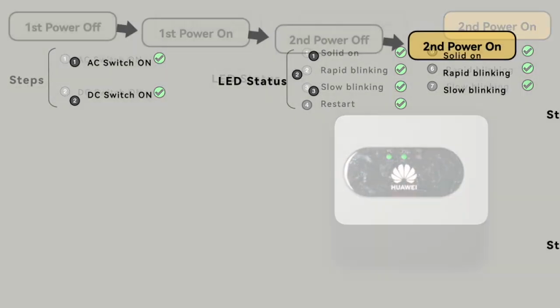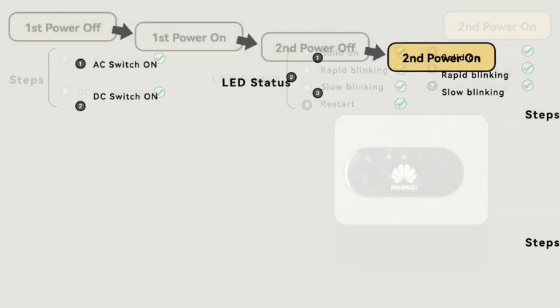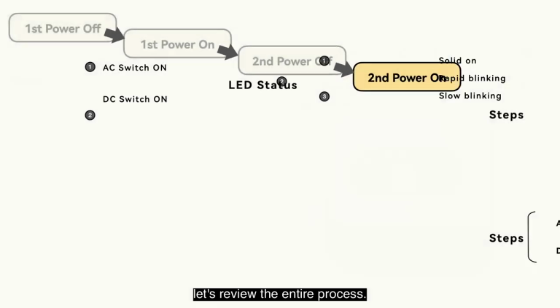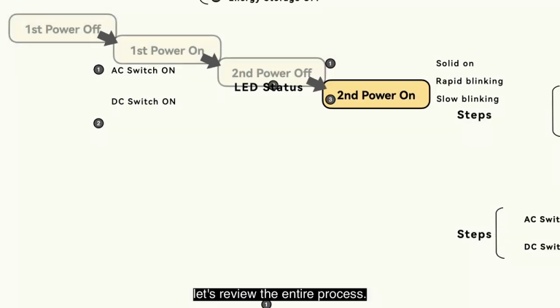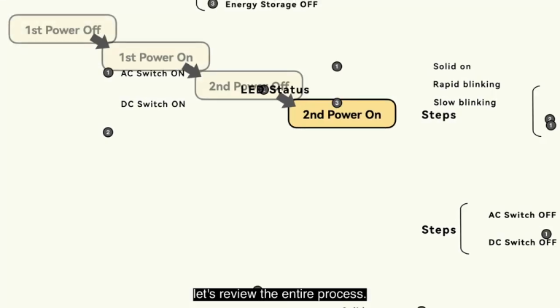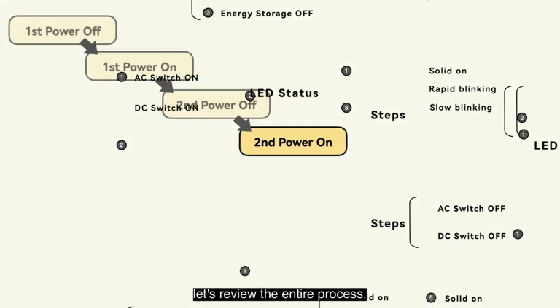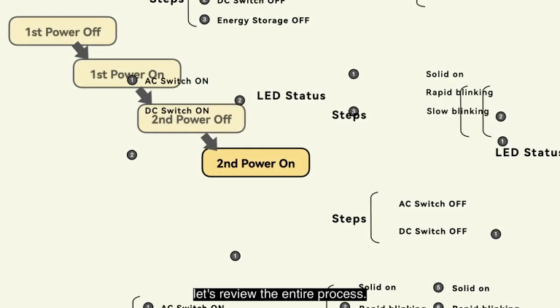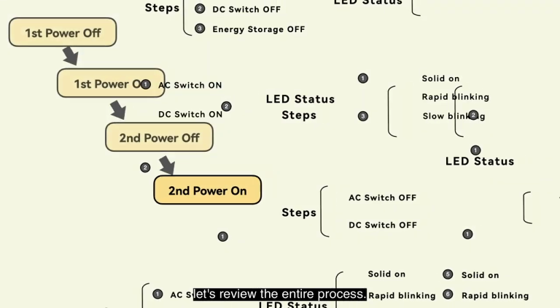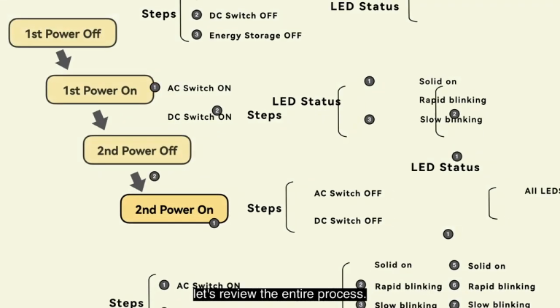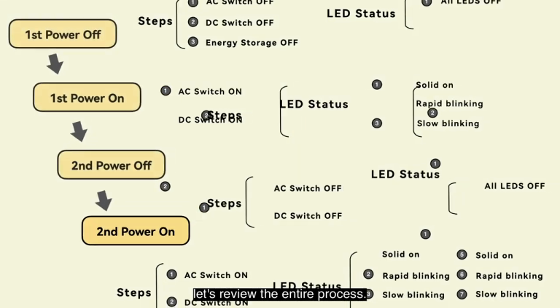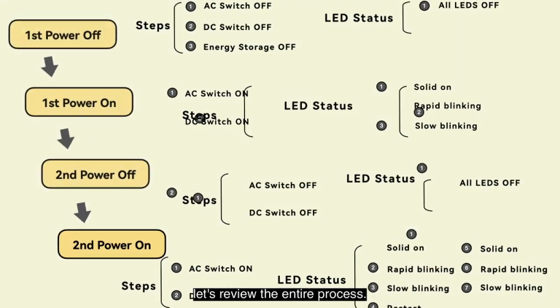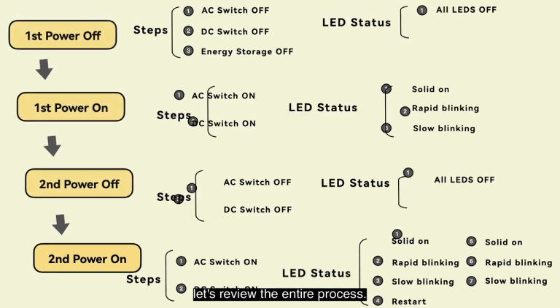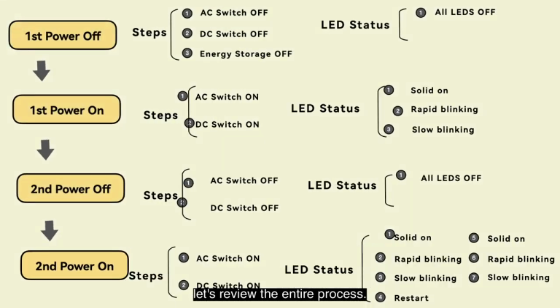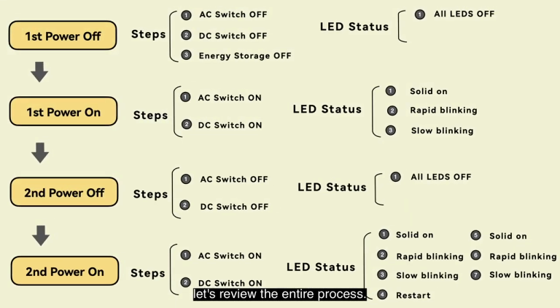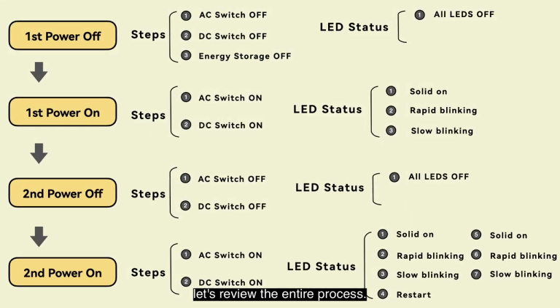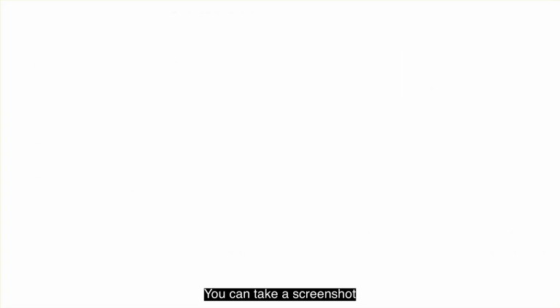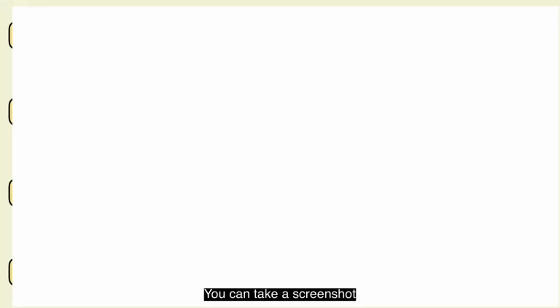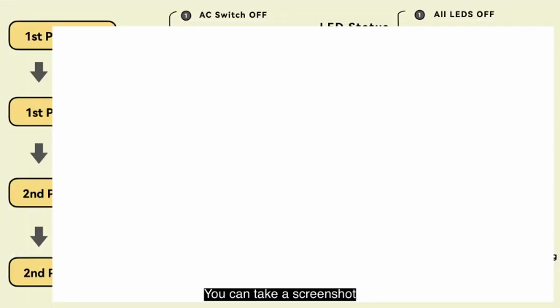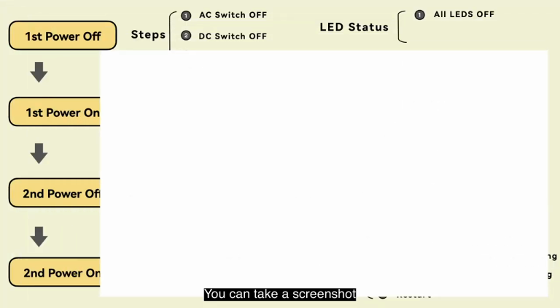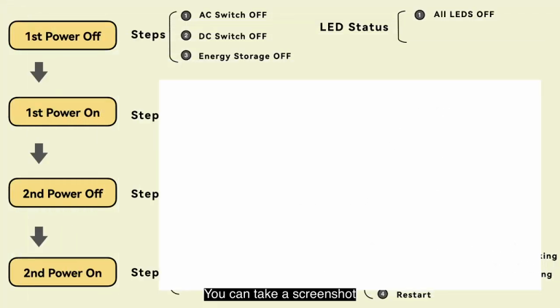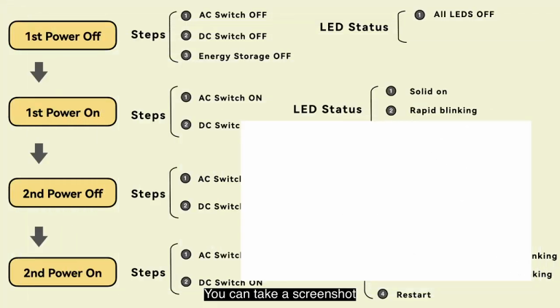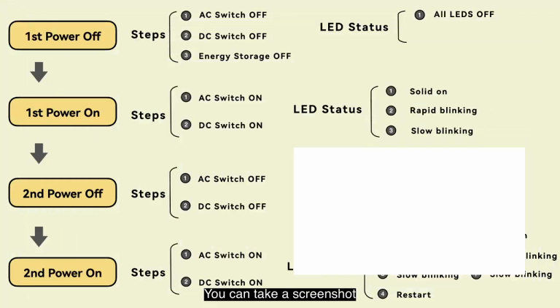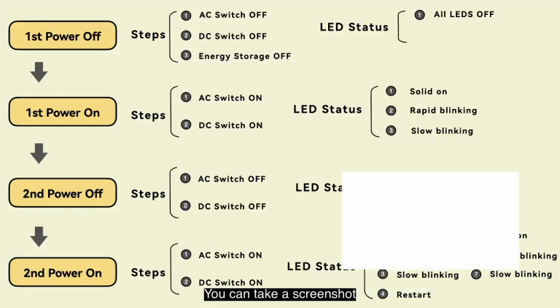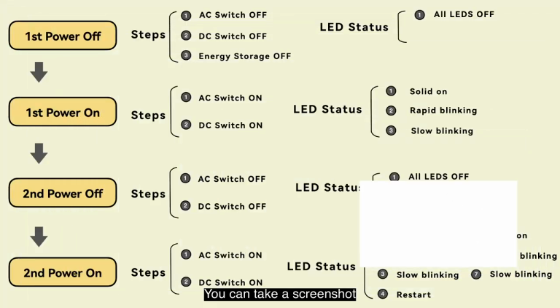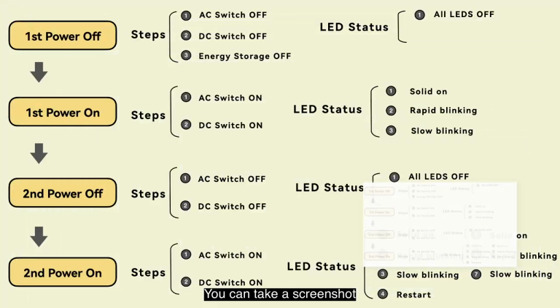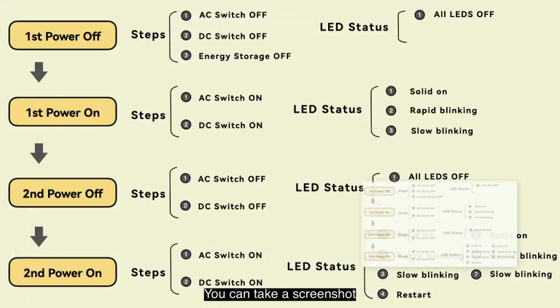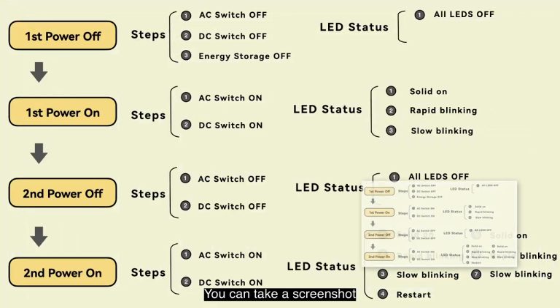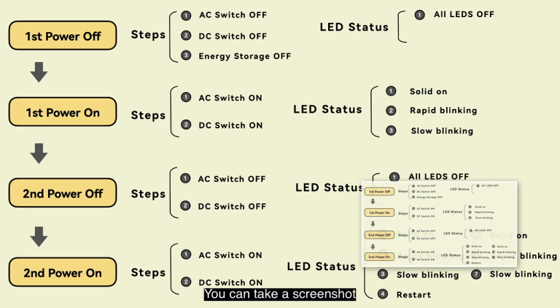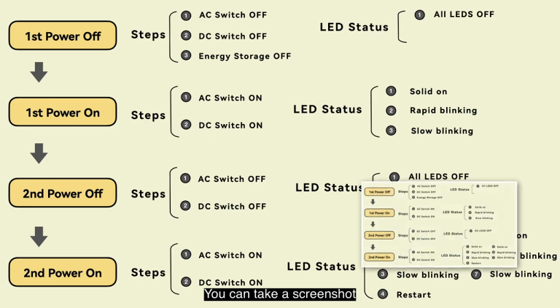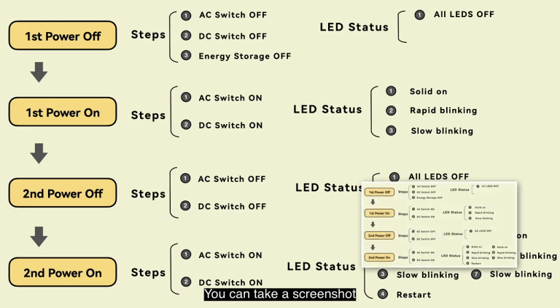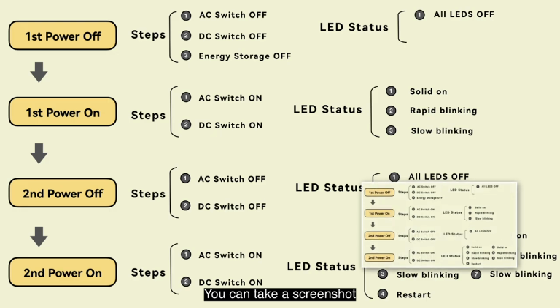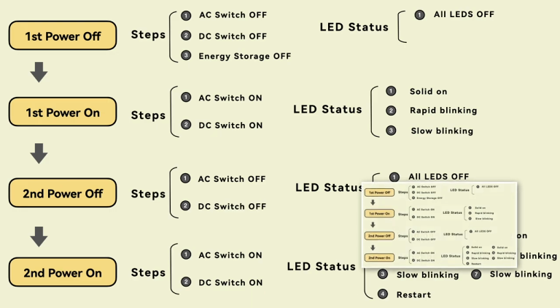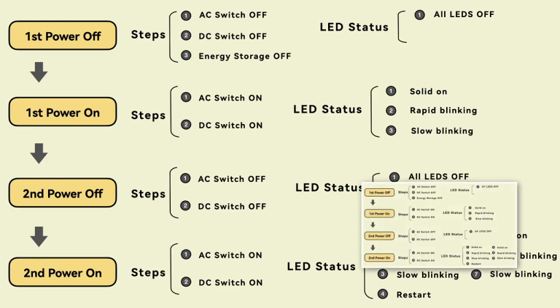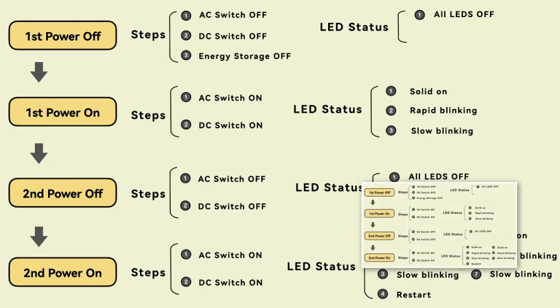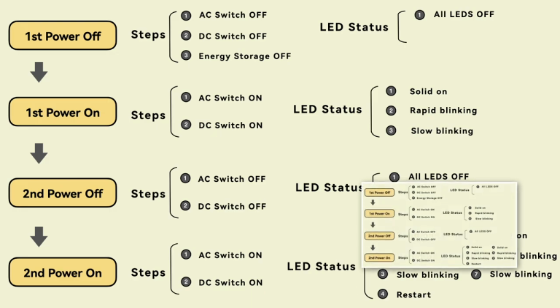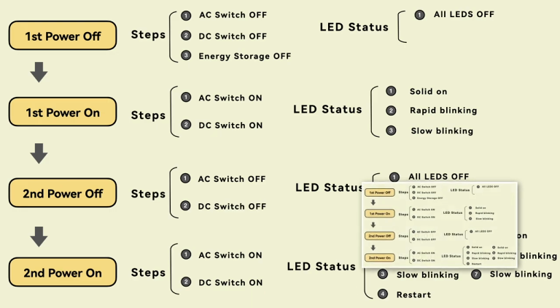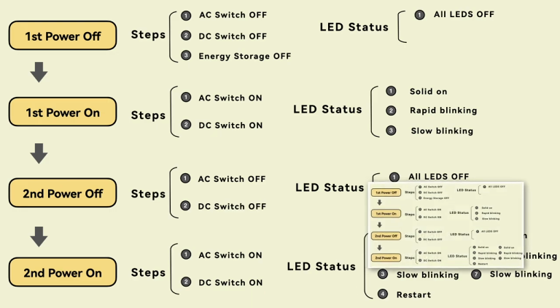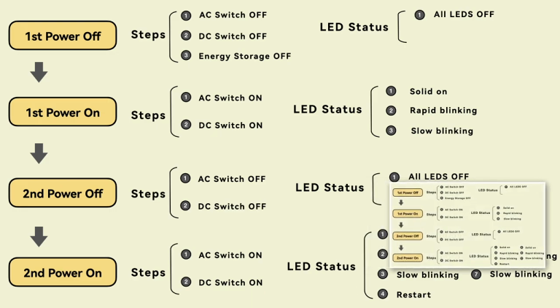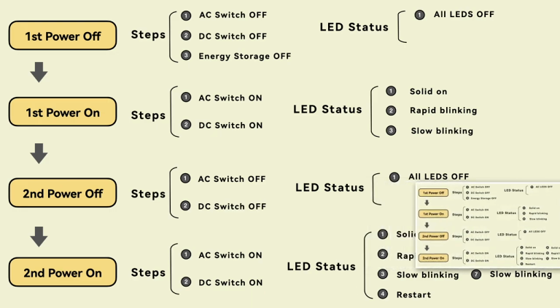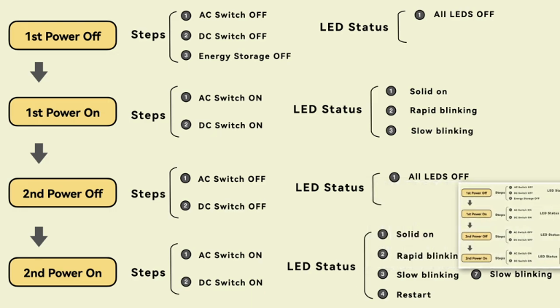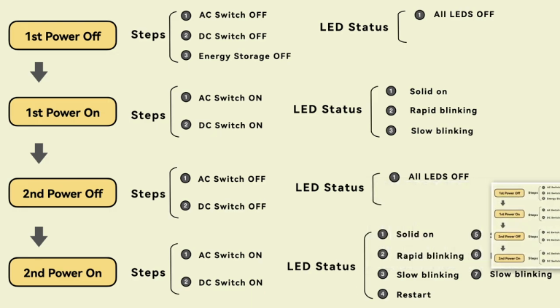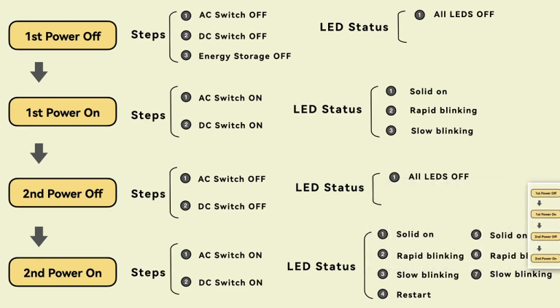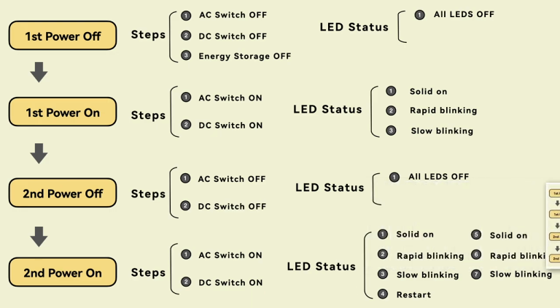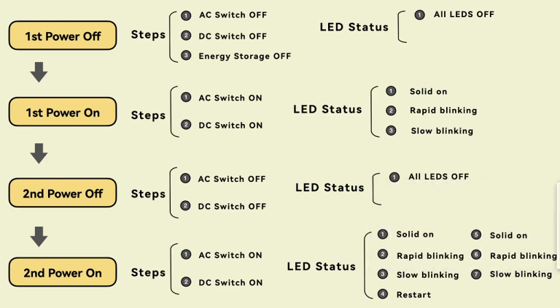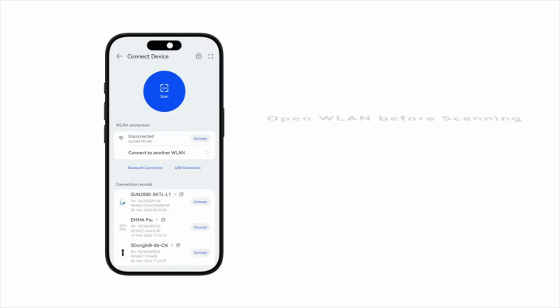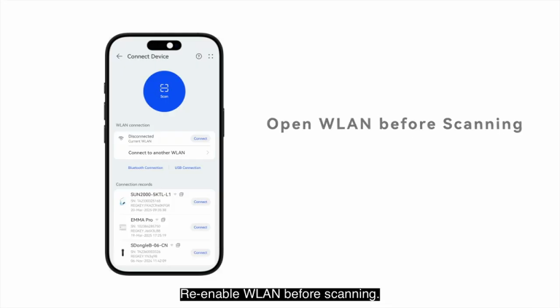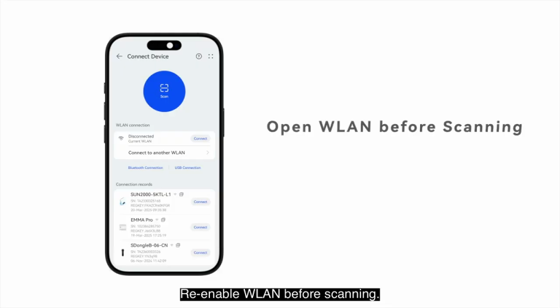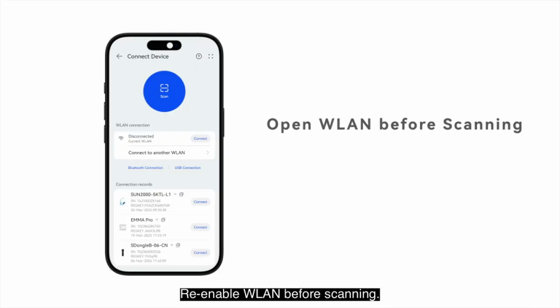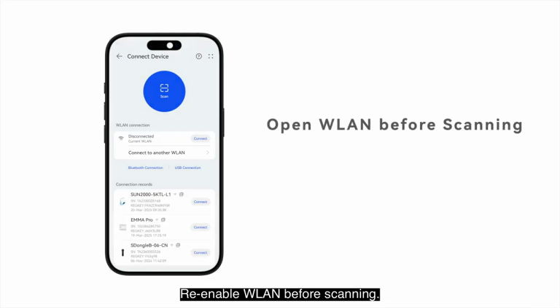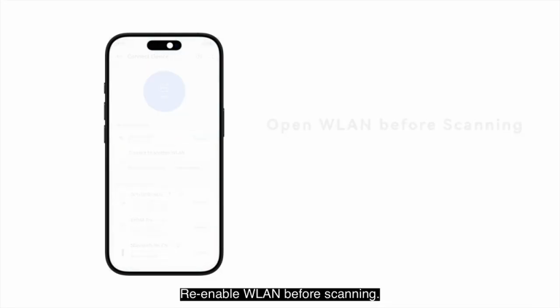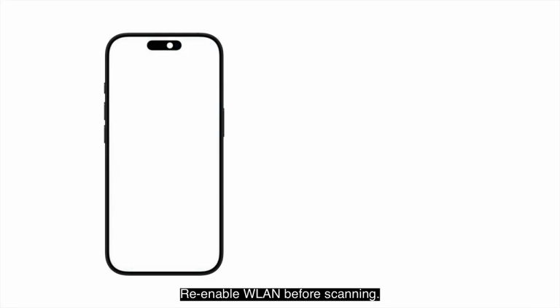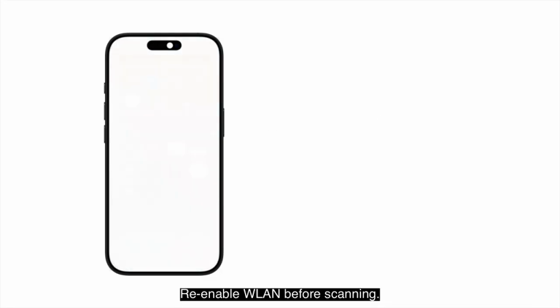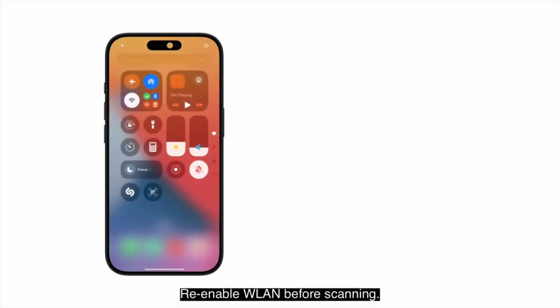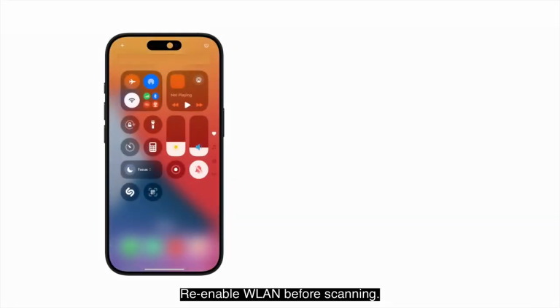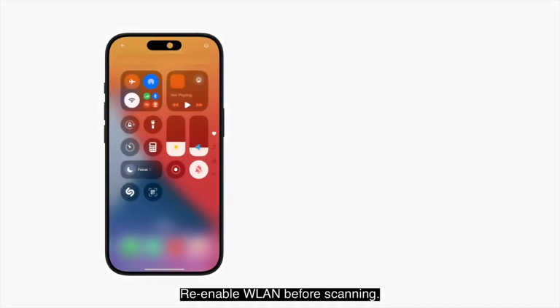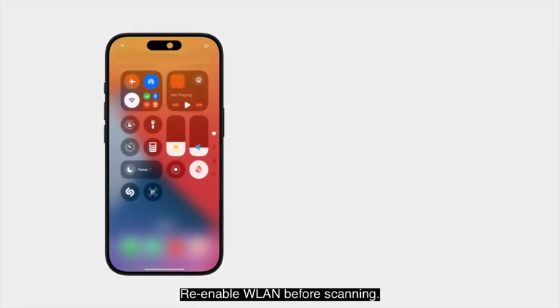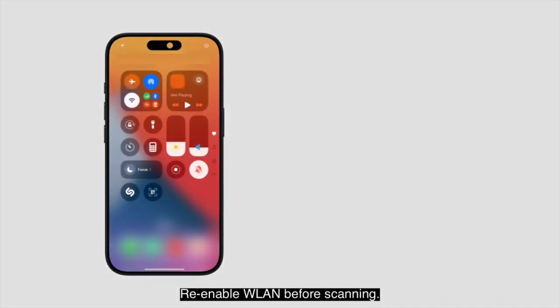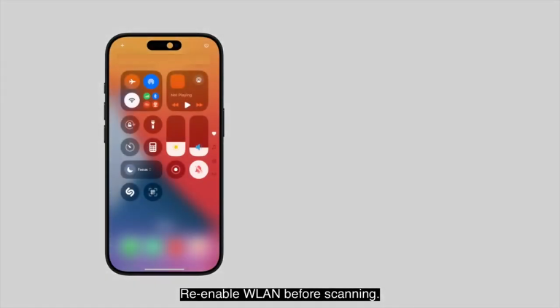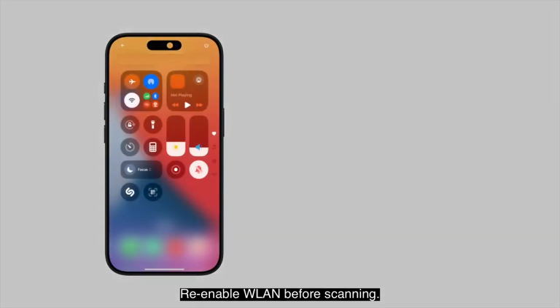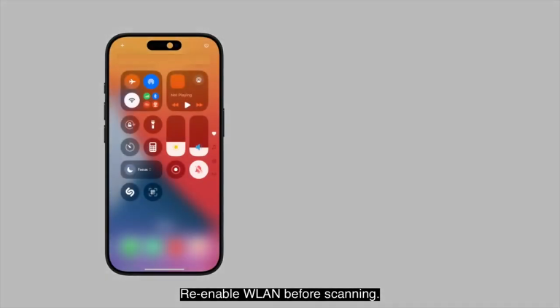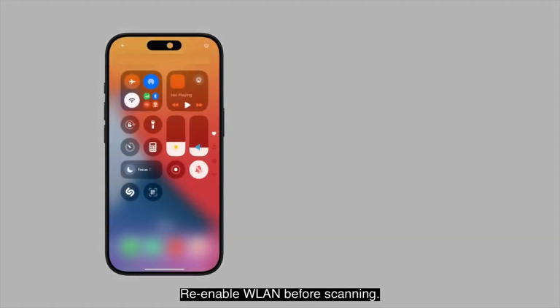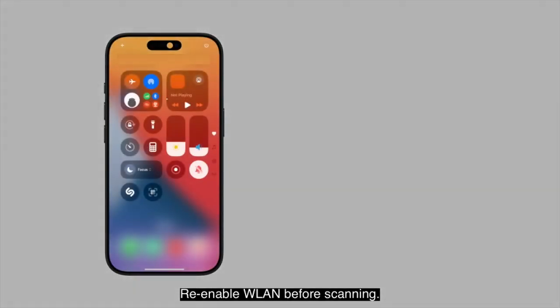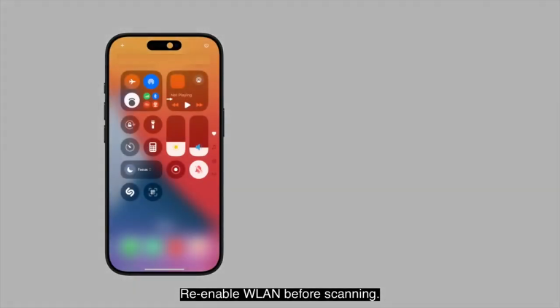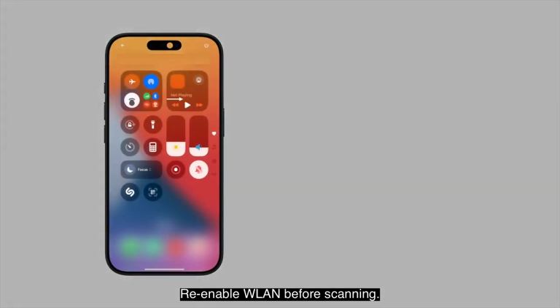Let's review the entire process. You can take a screenshot. Re-enable WLAN before scanning.